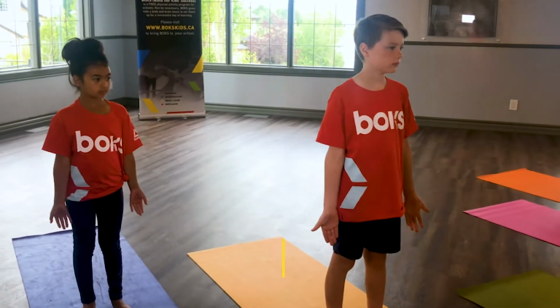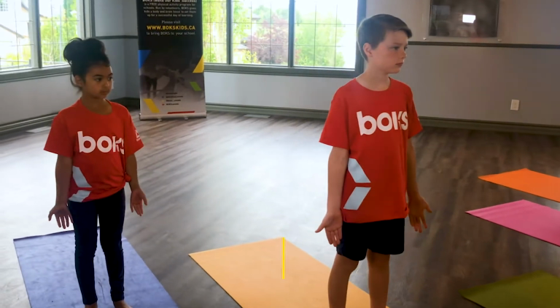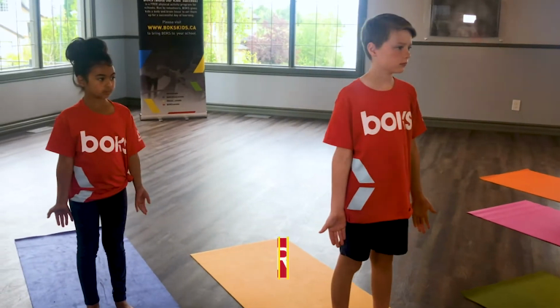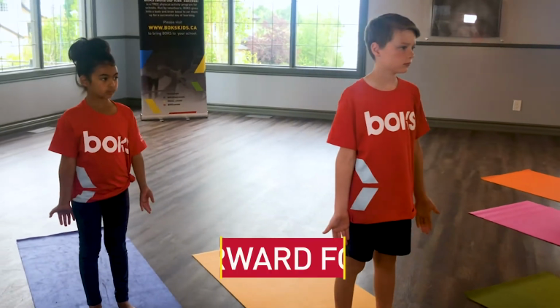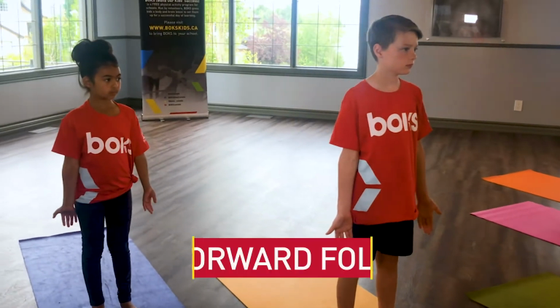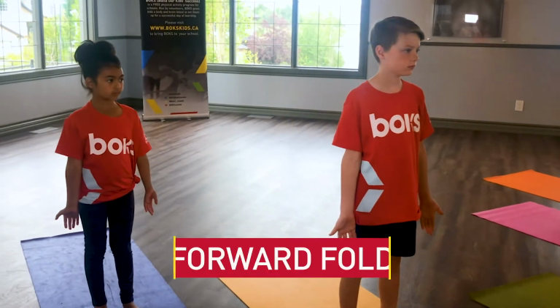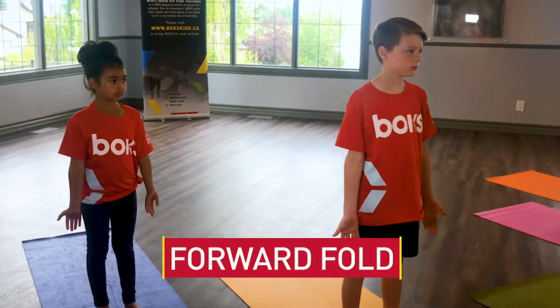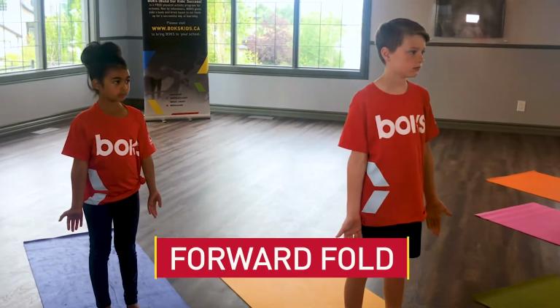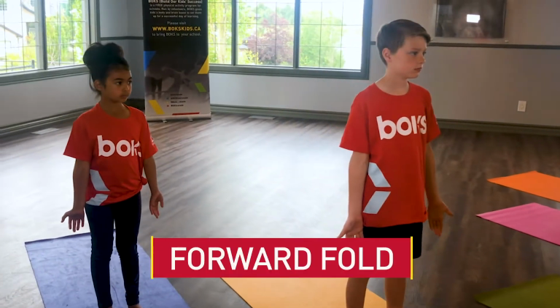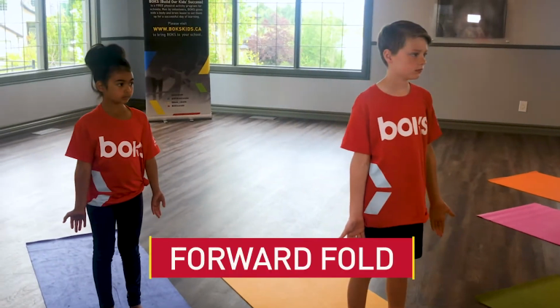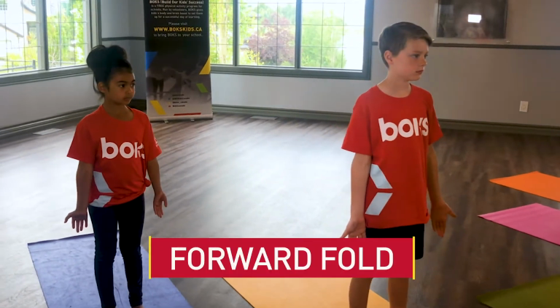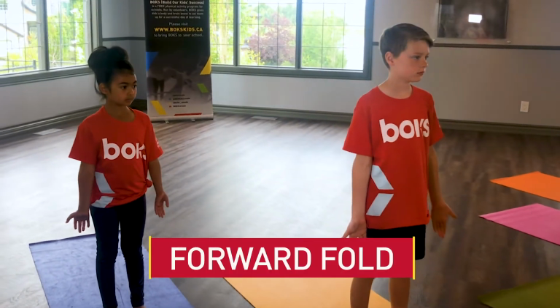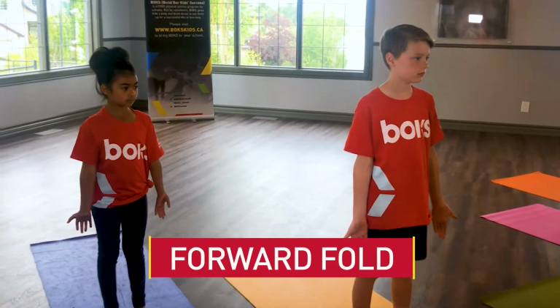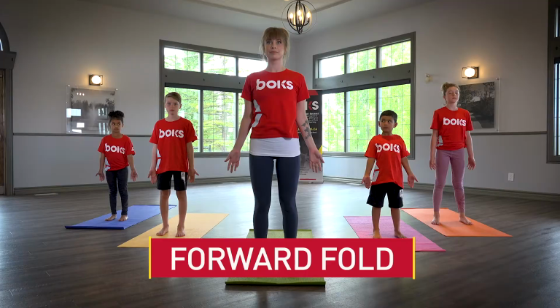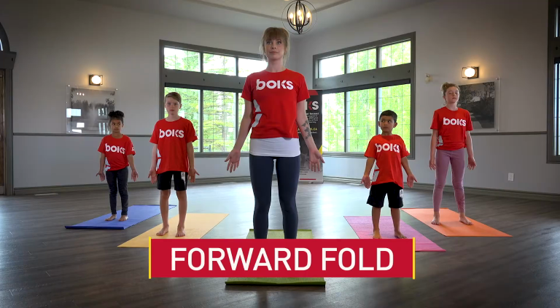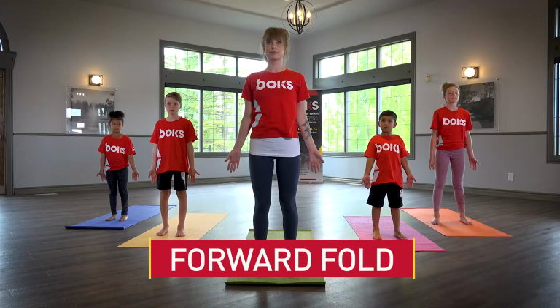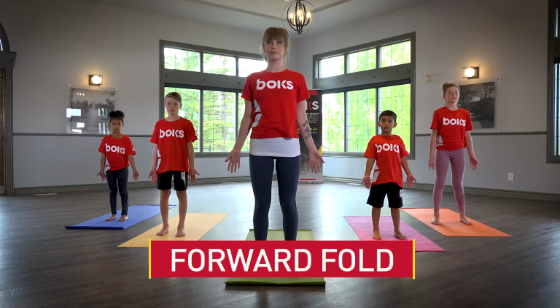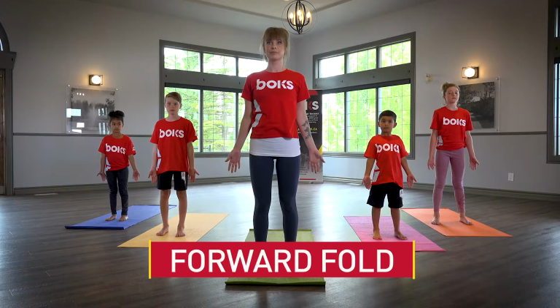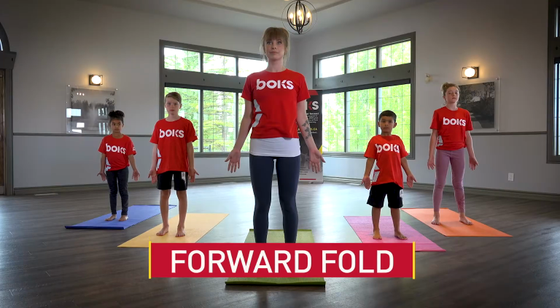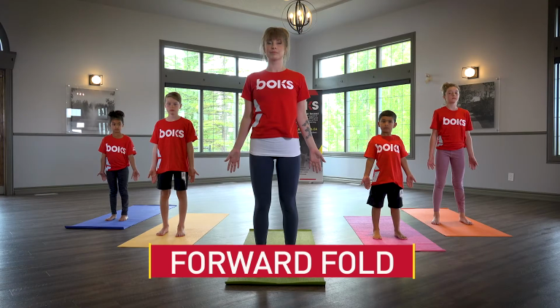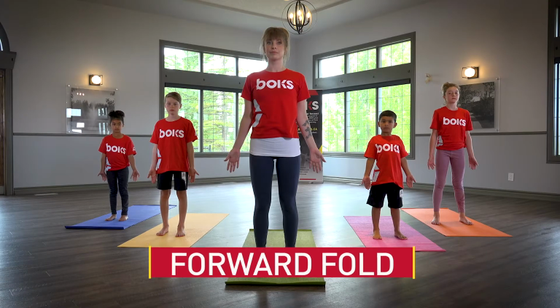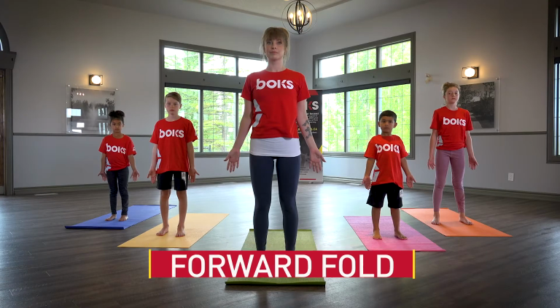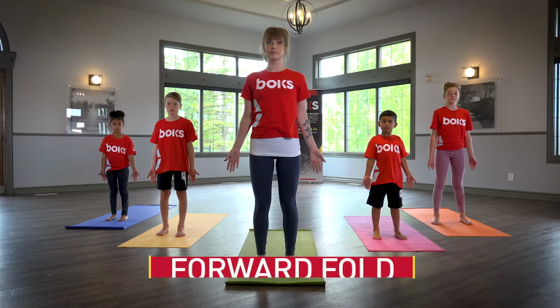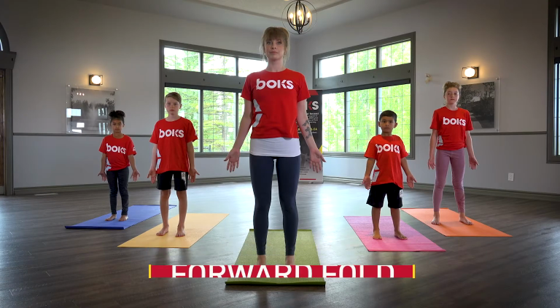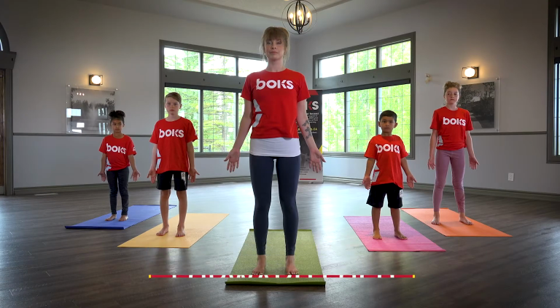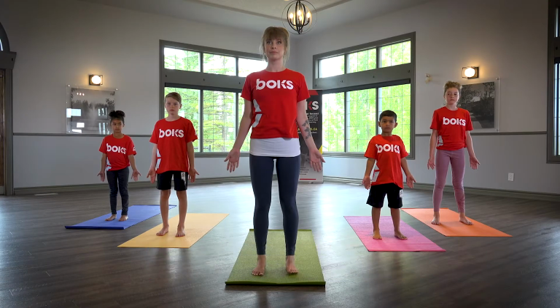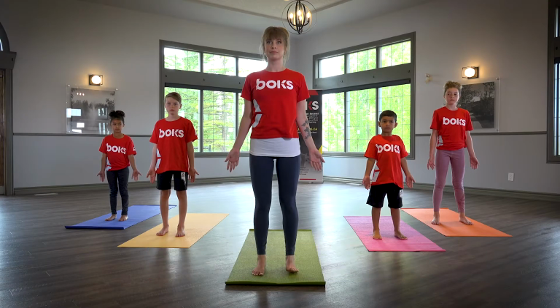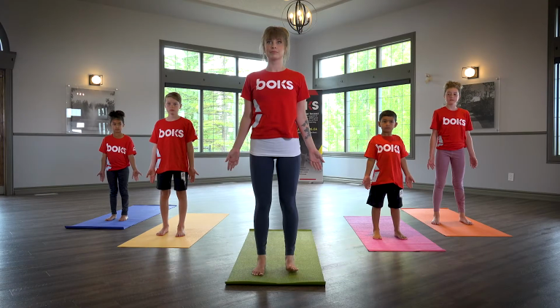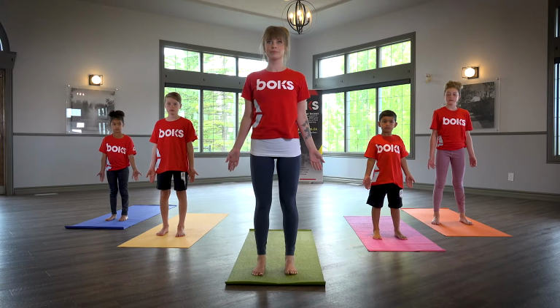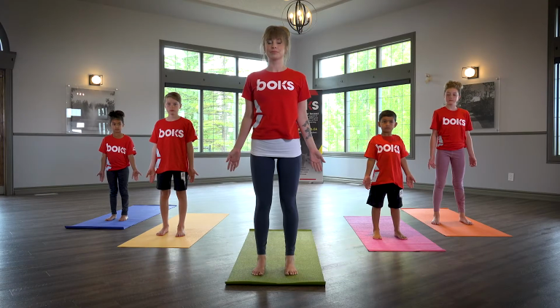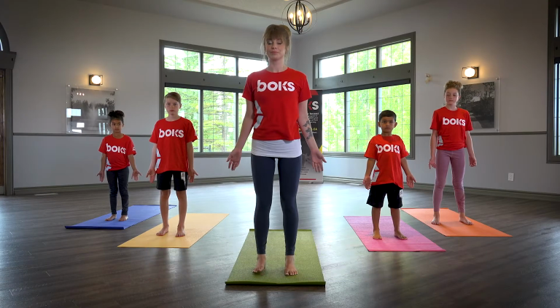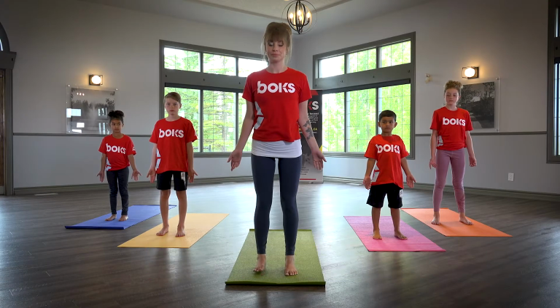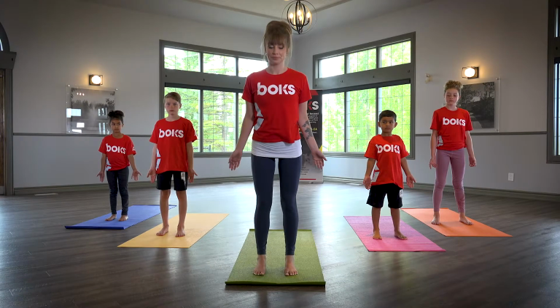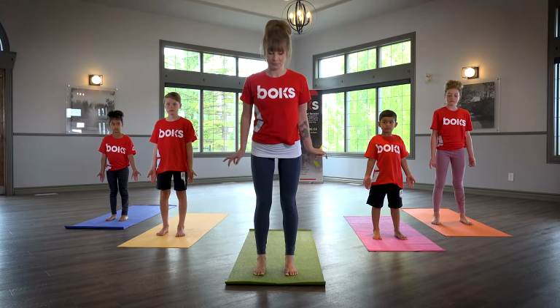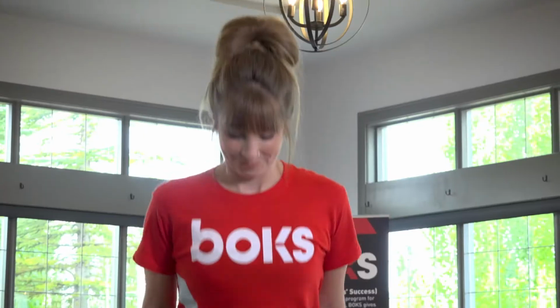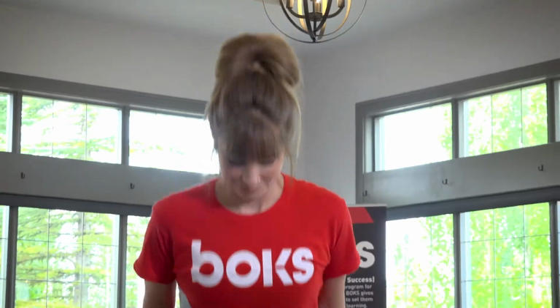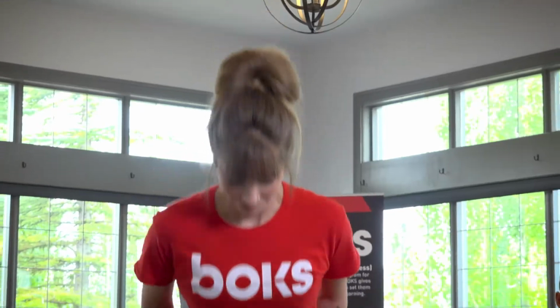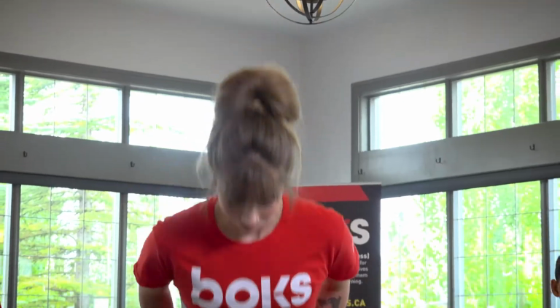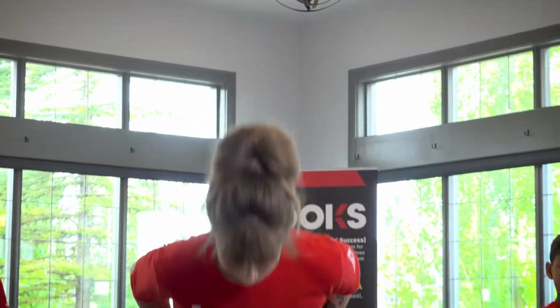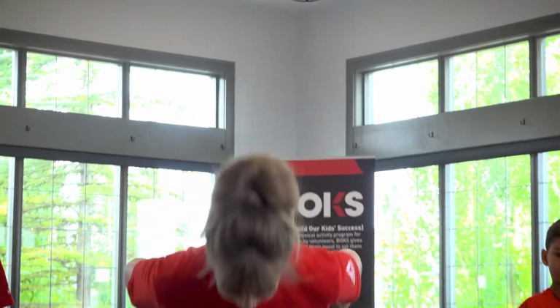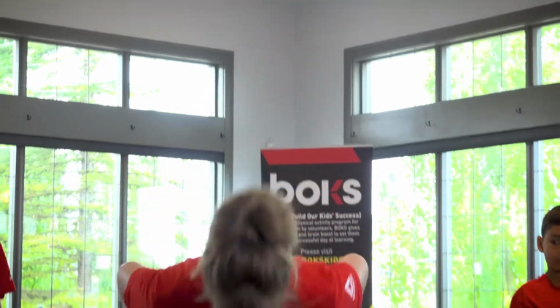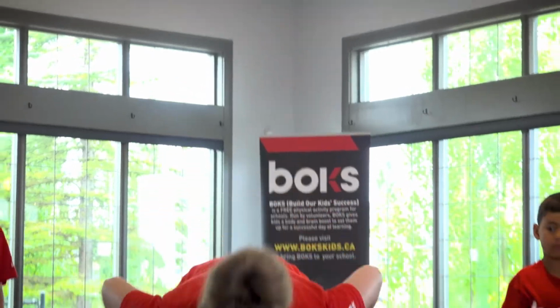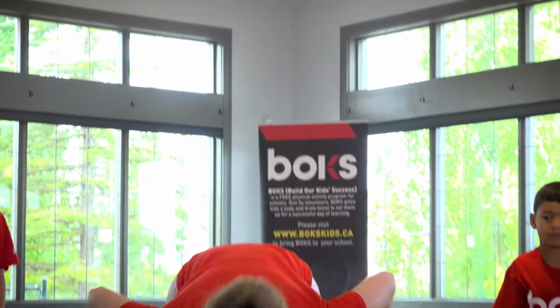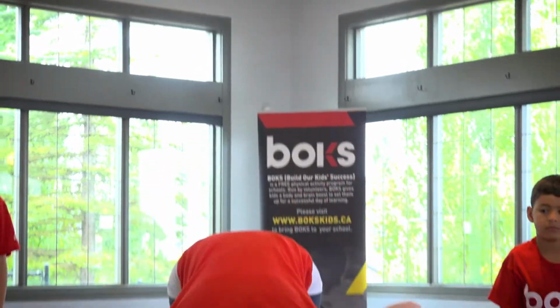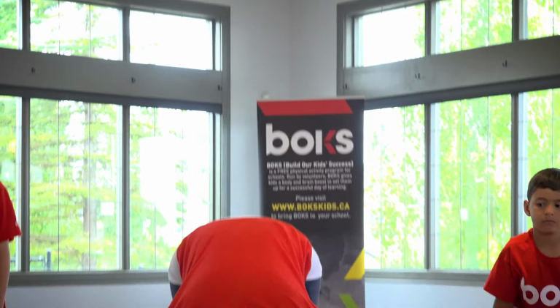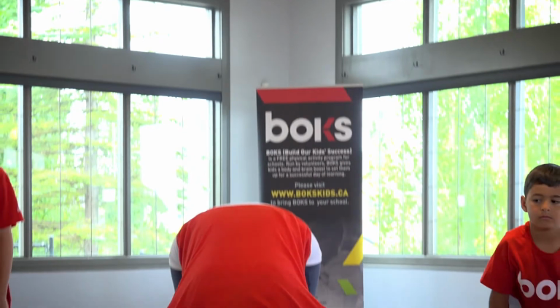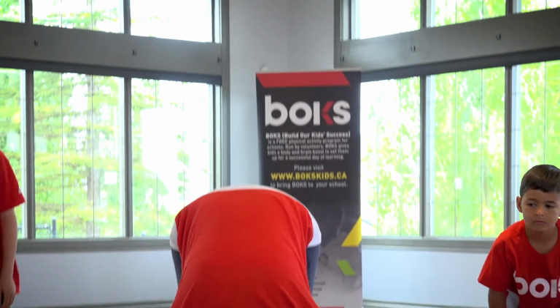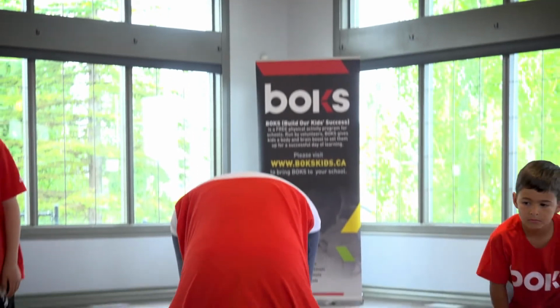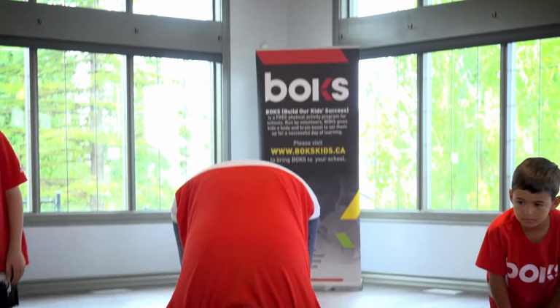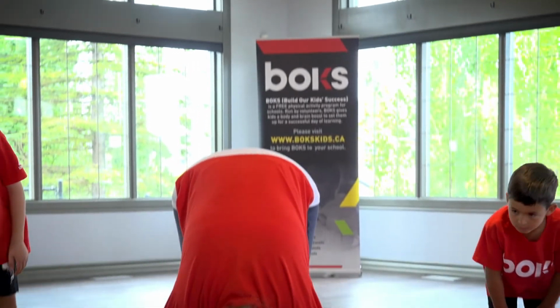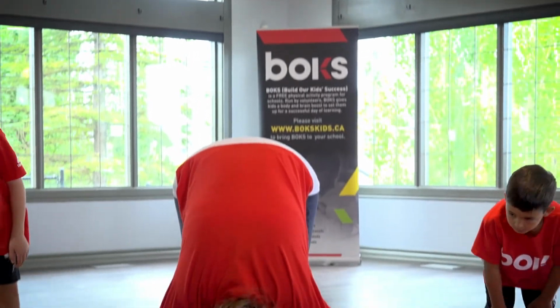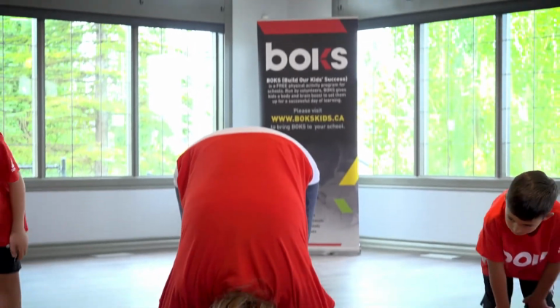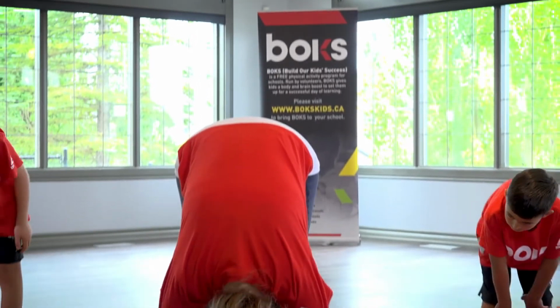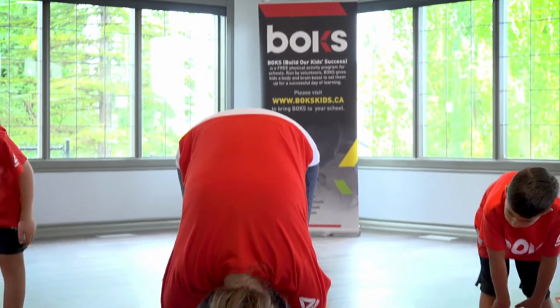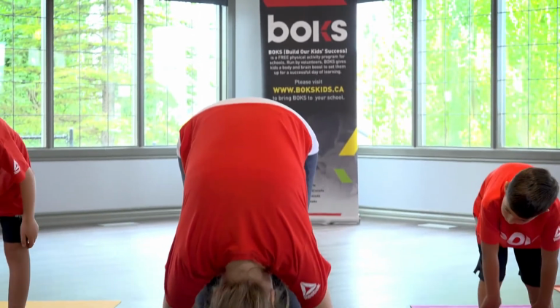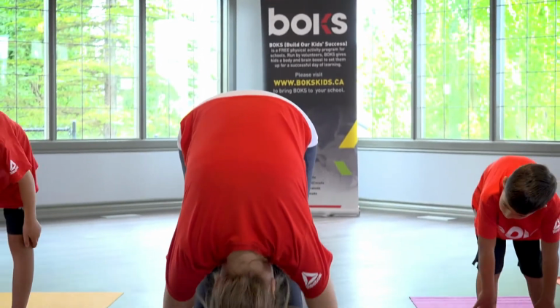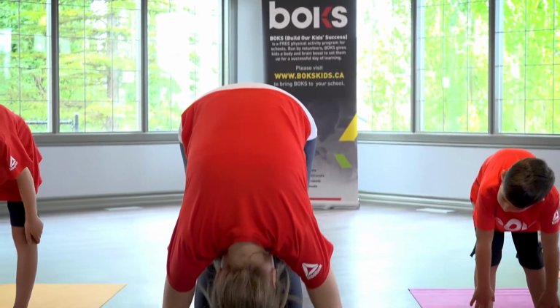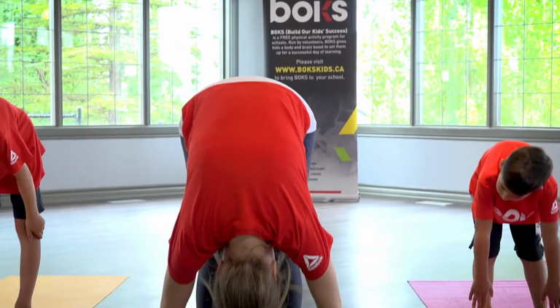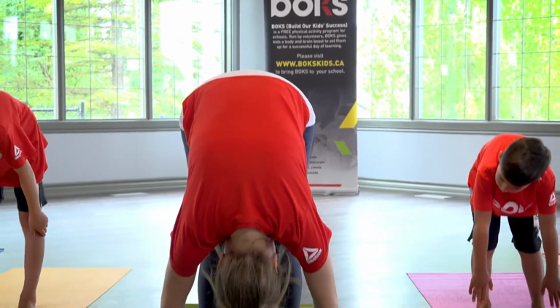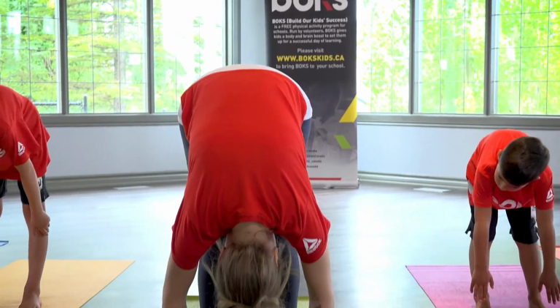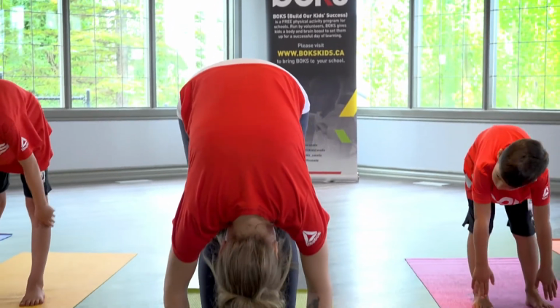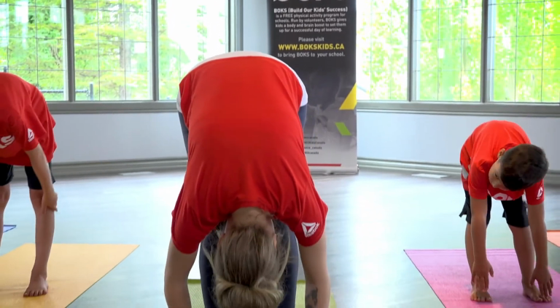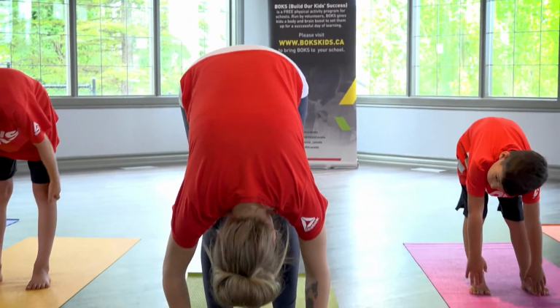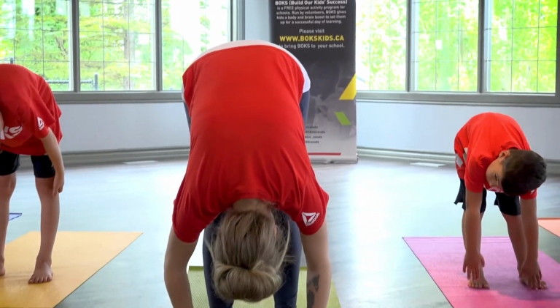Forward fold. Hinge at the hips and allow head, arms and upper body to fold towards the floor.